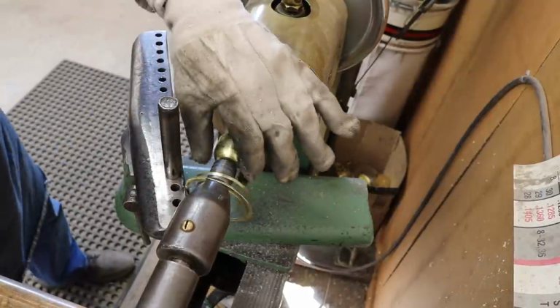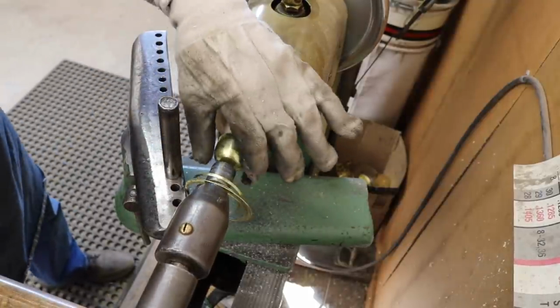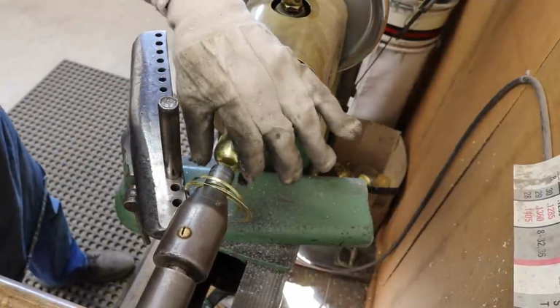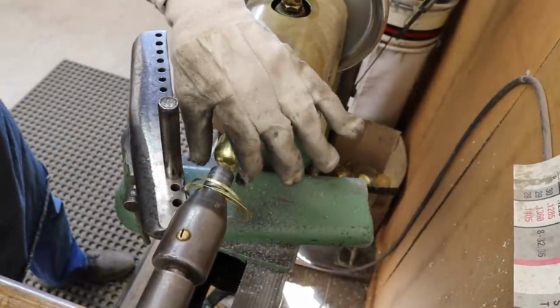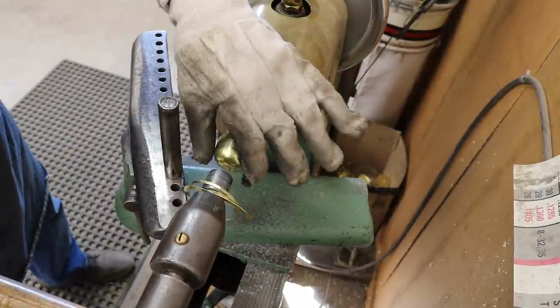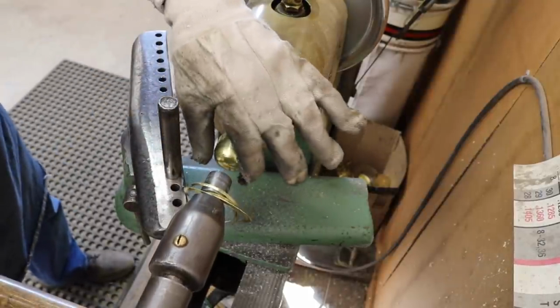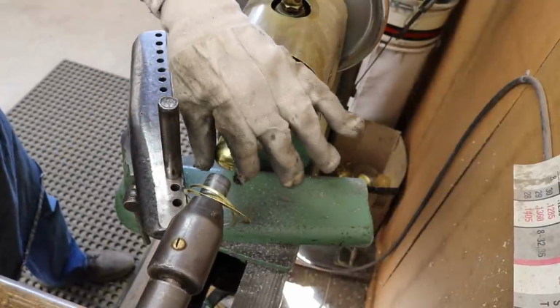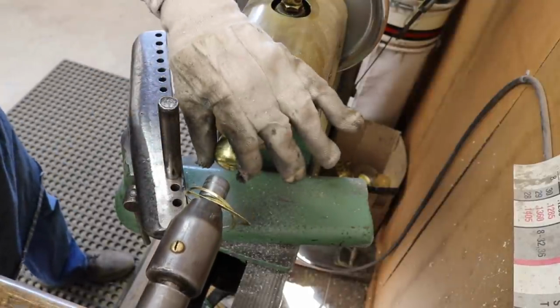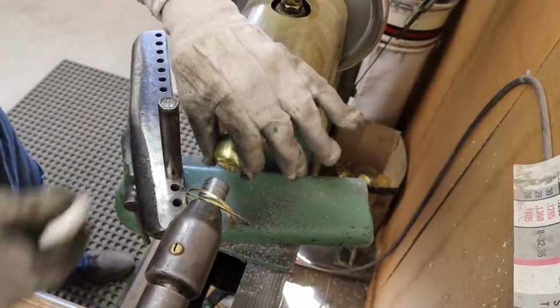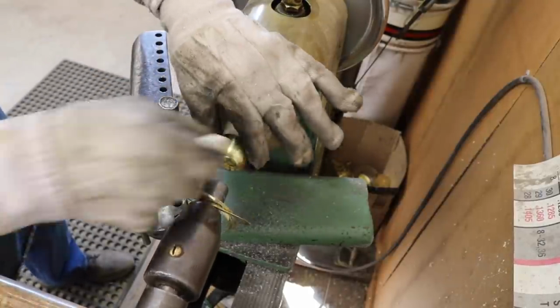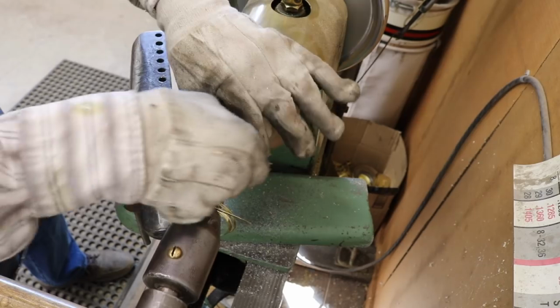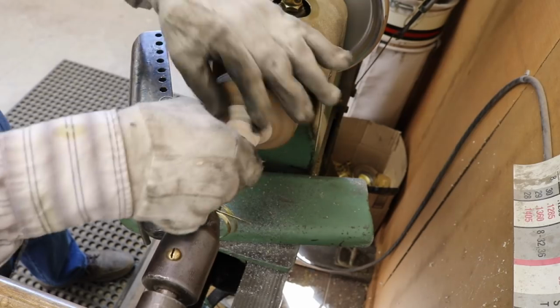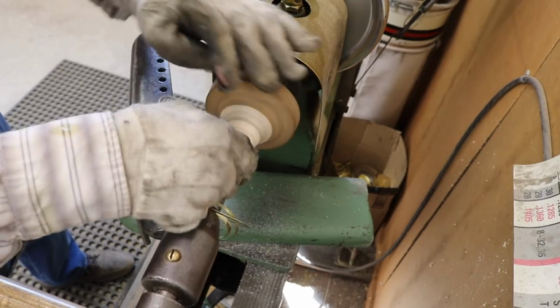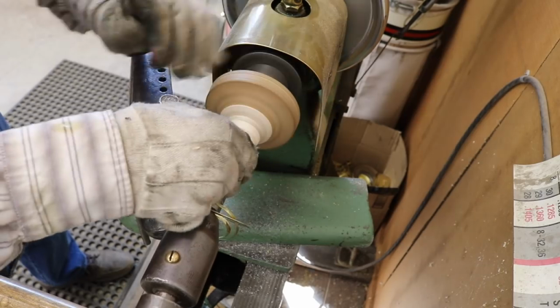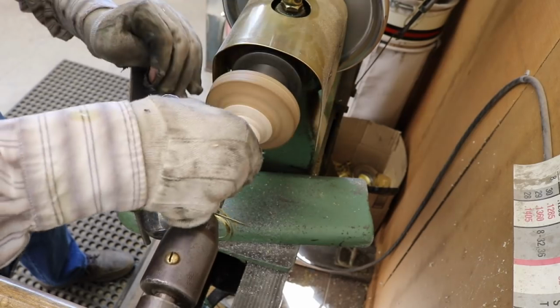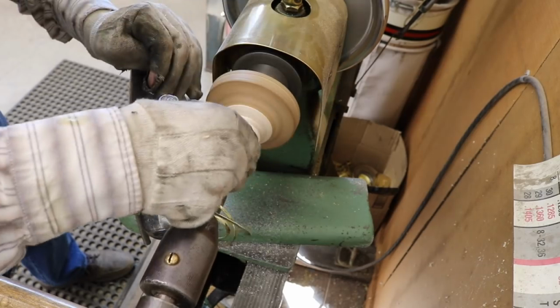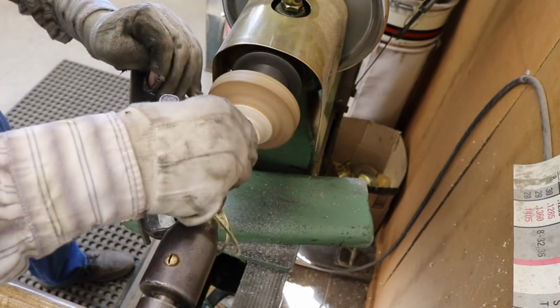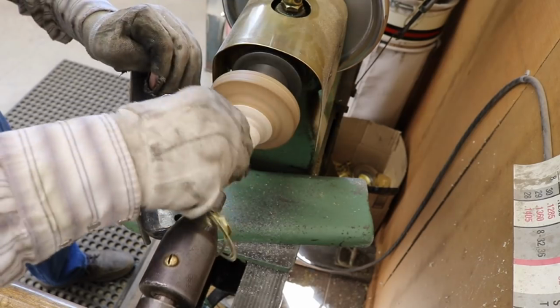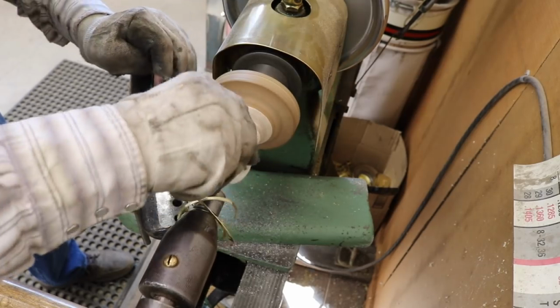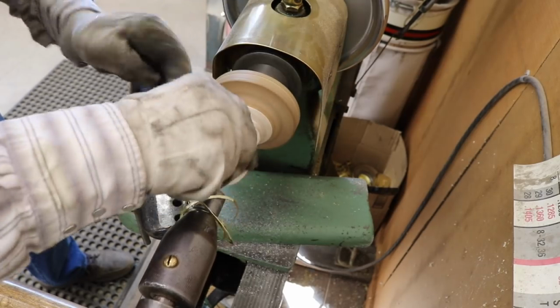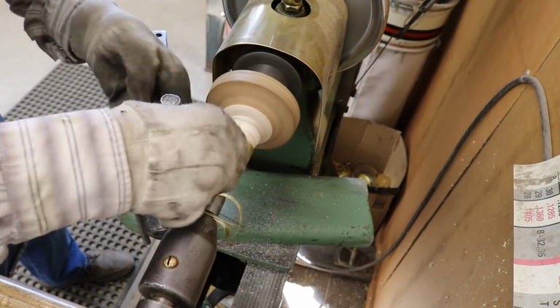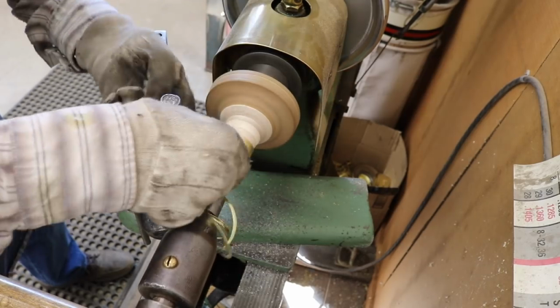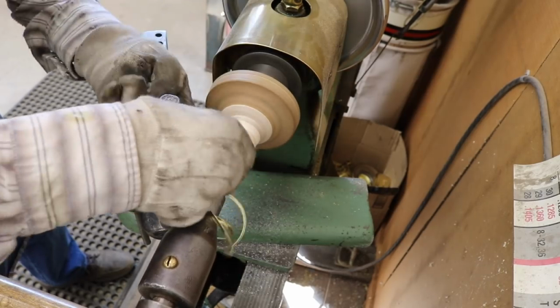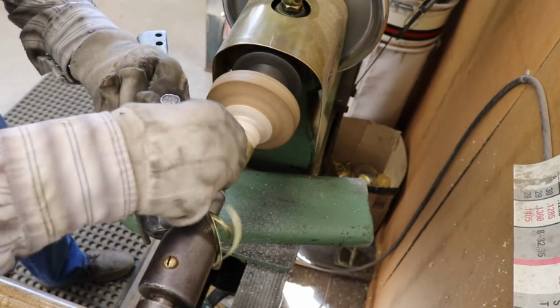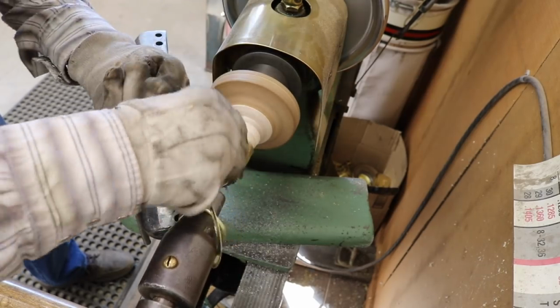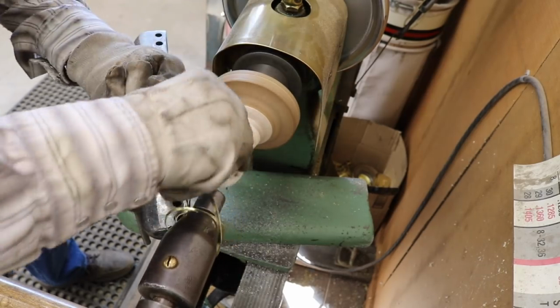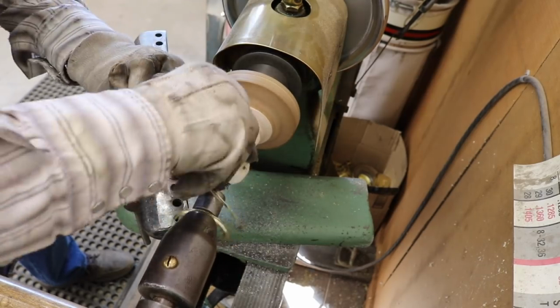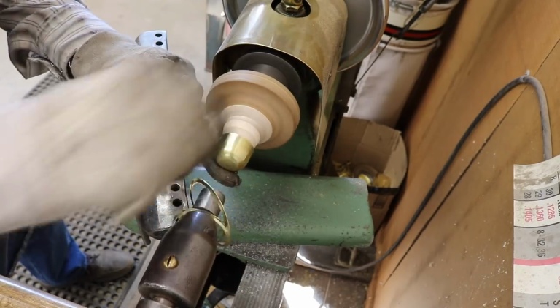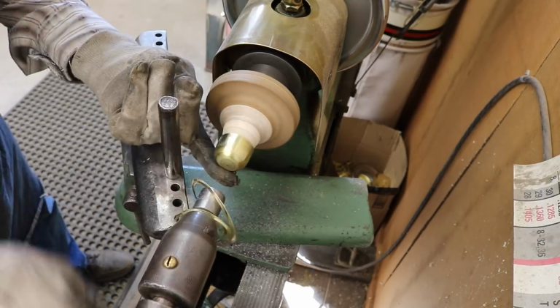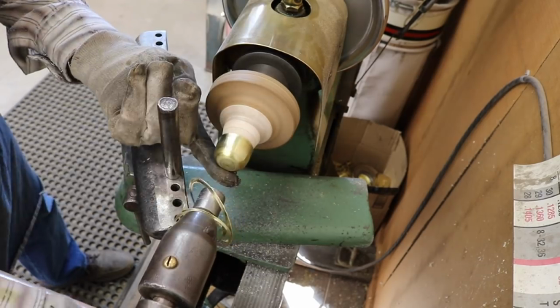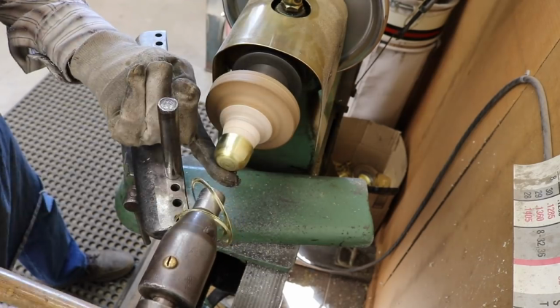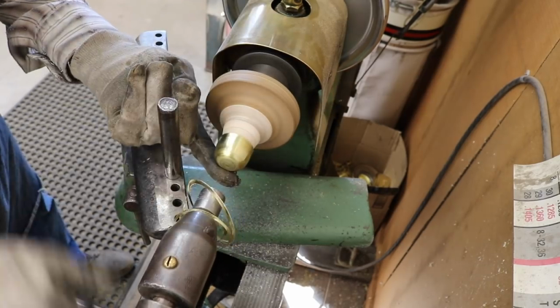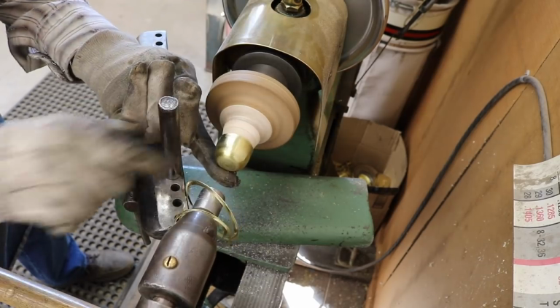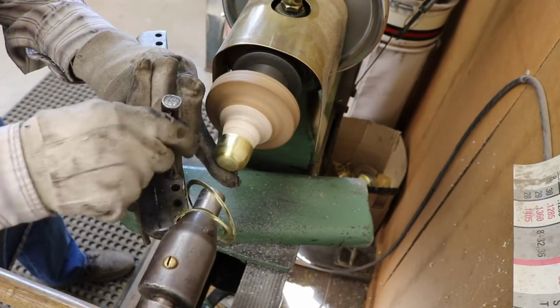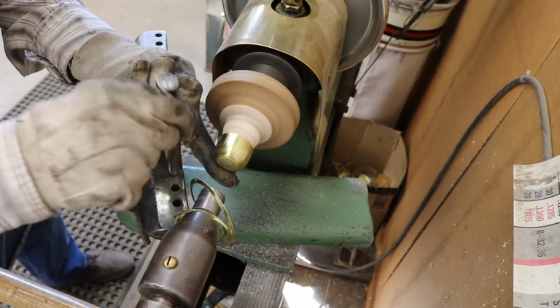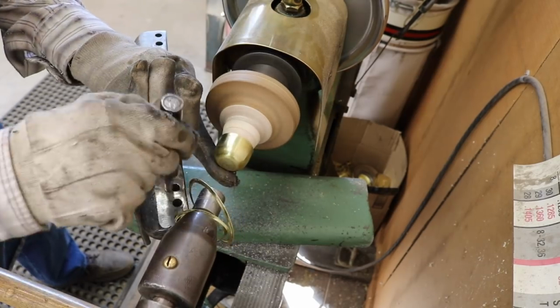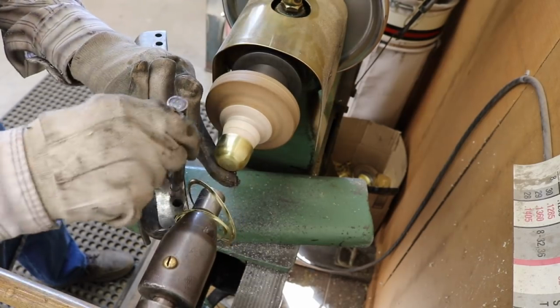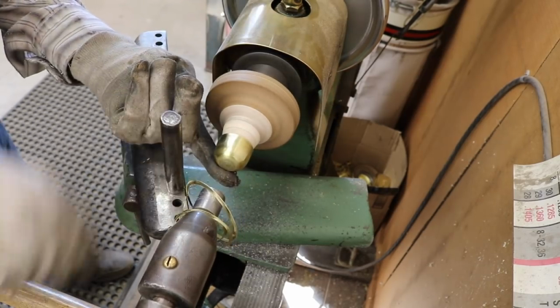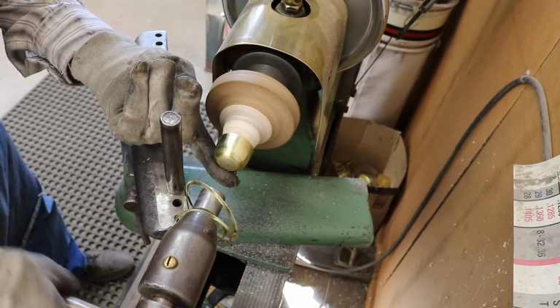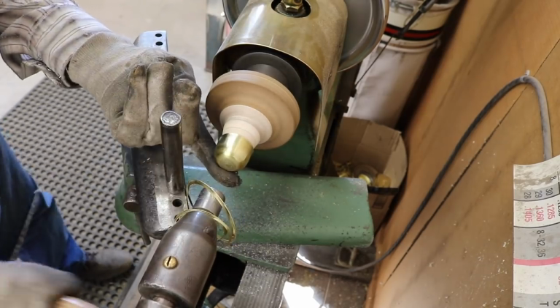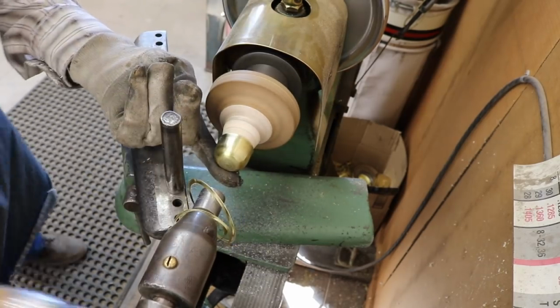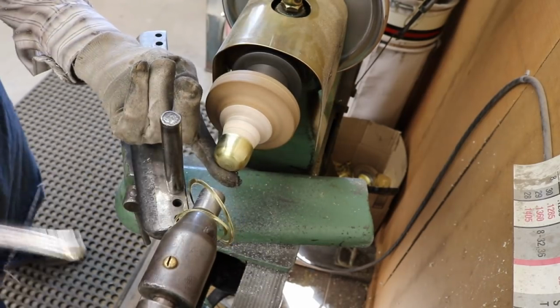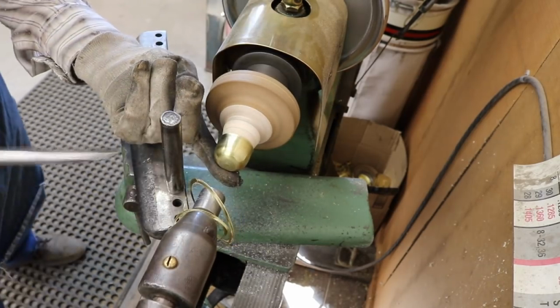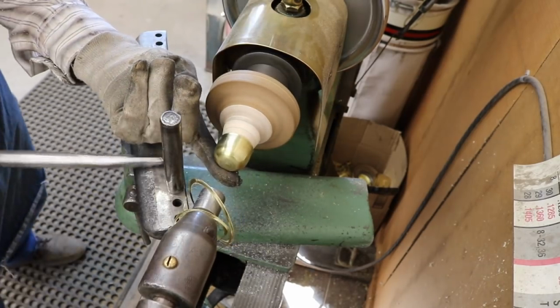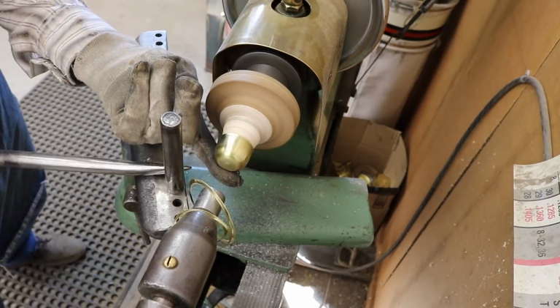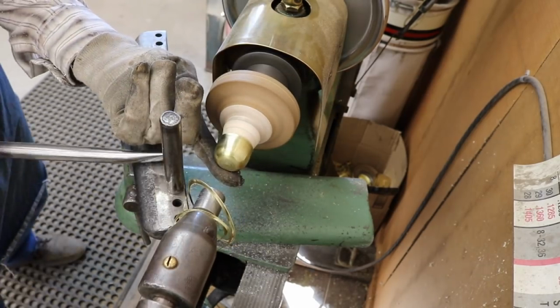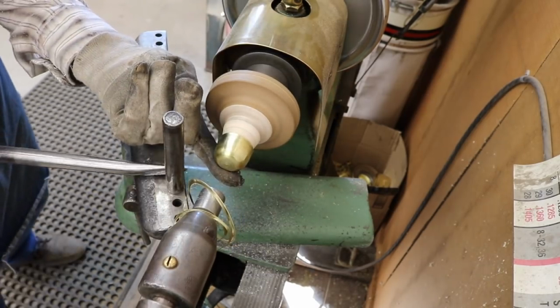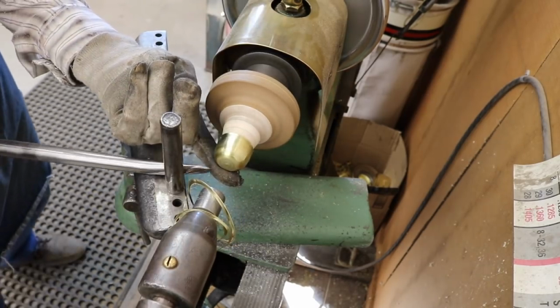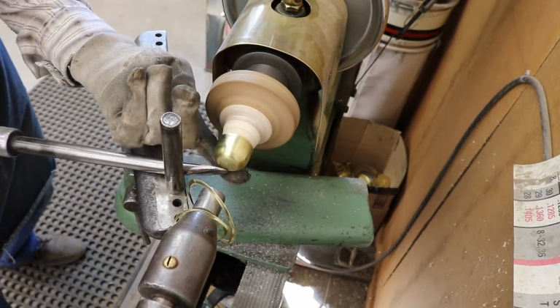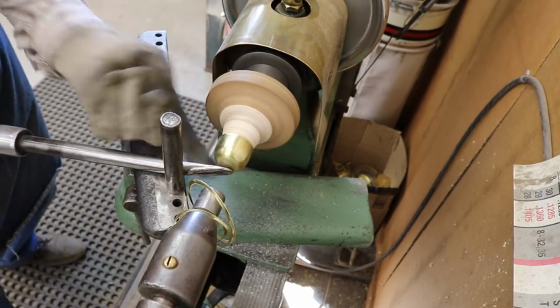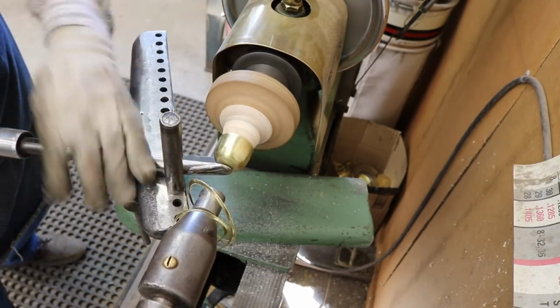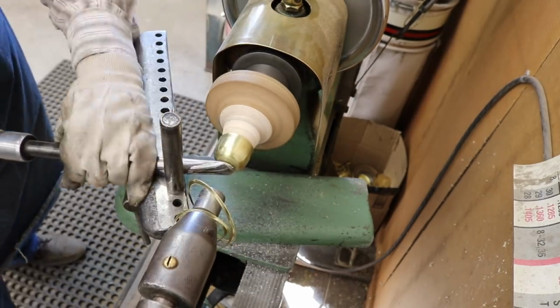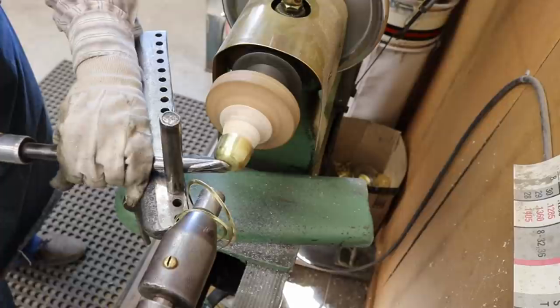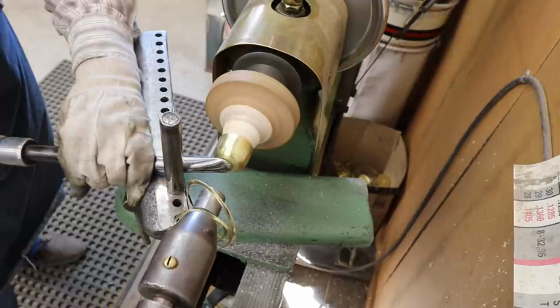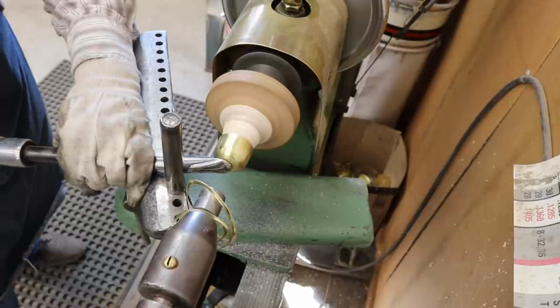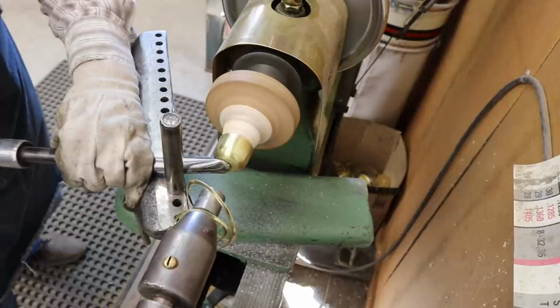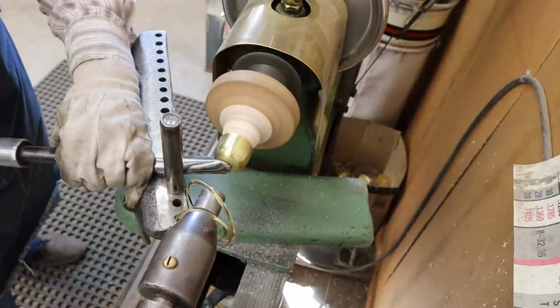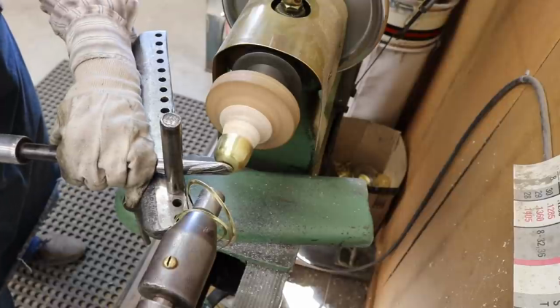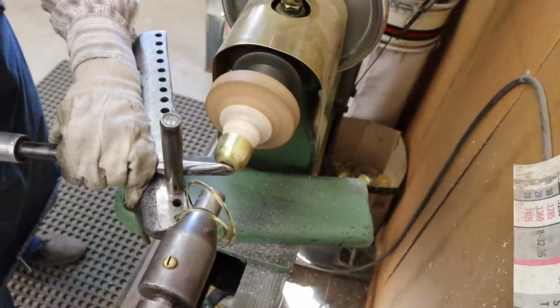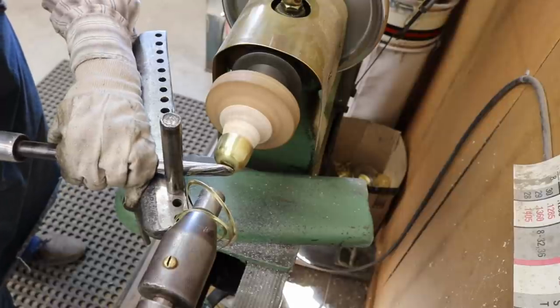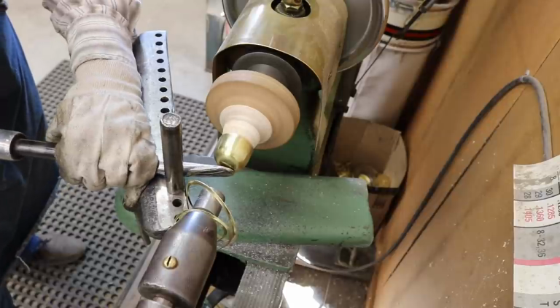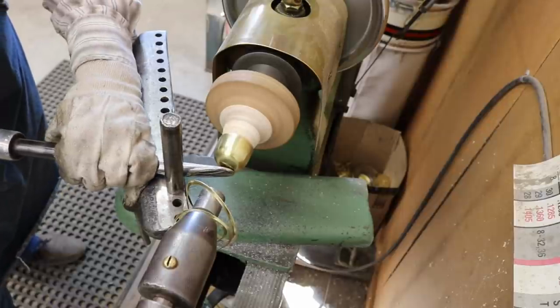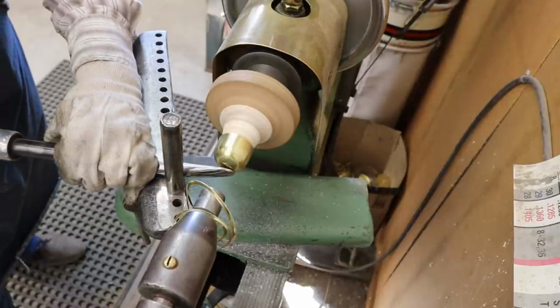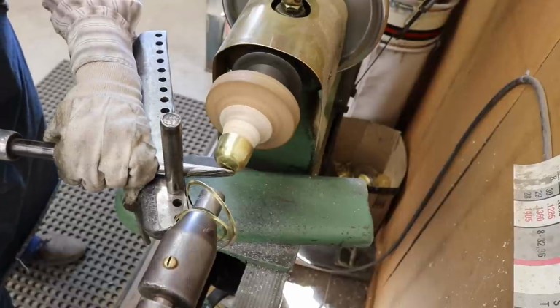I'm going to run the planishing tool over the outer end in order to take out any wrinkles or ridges.